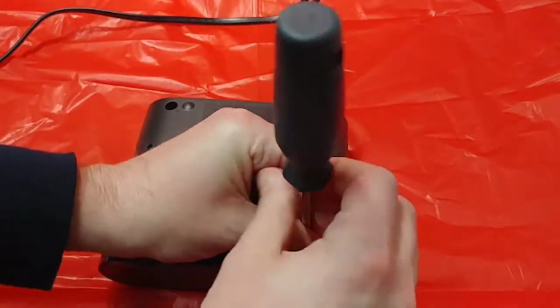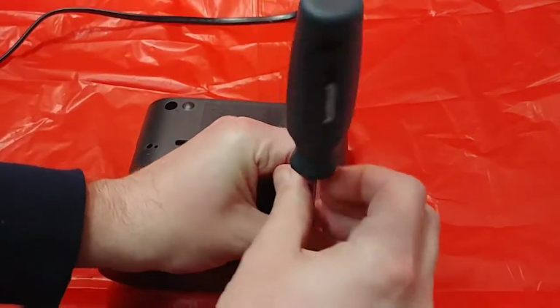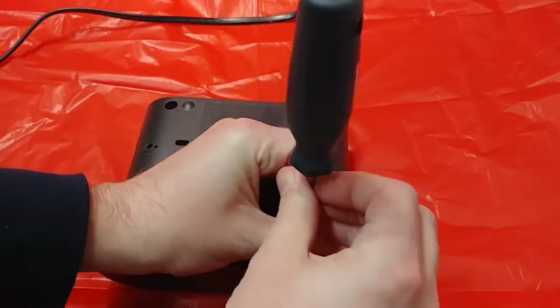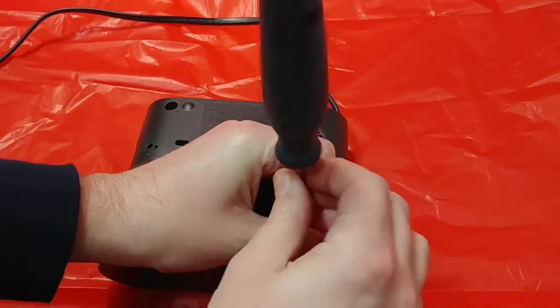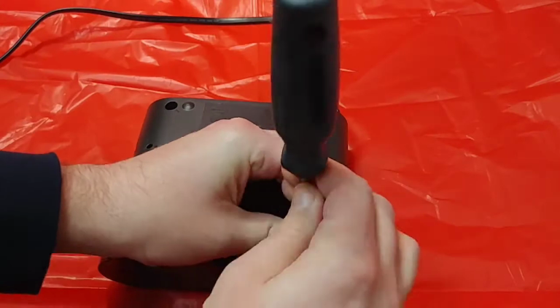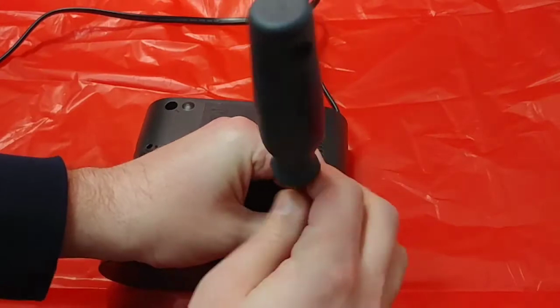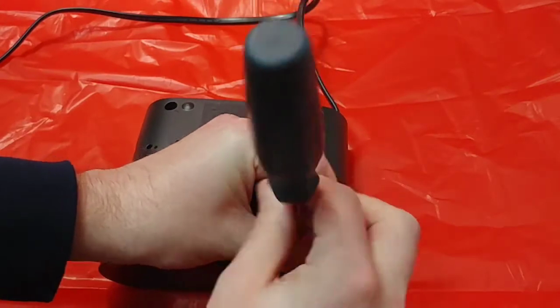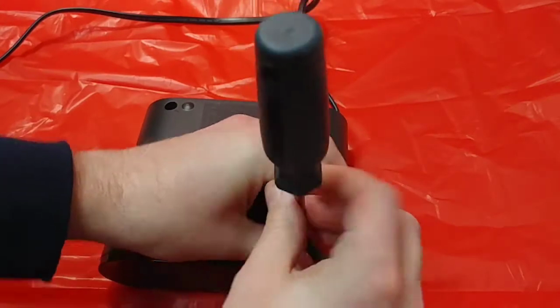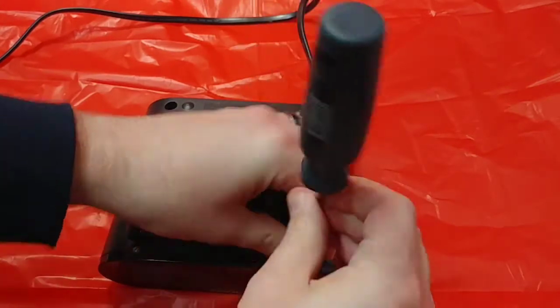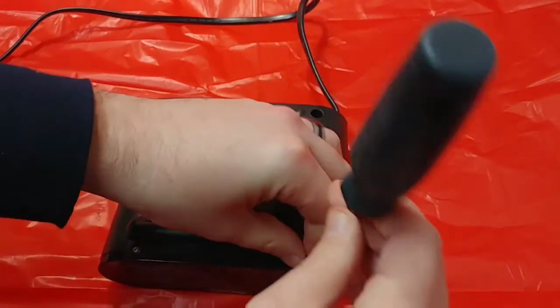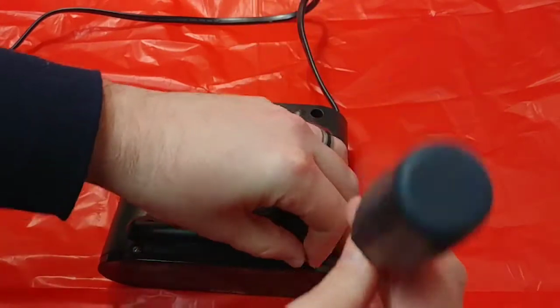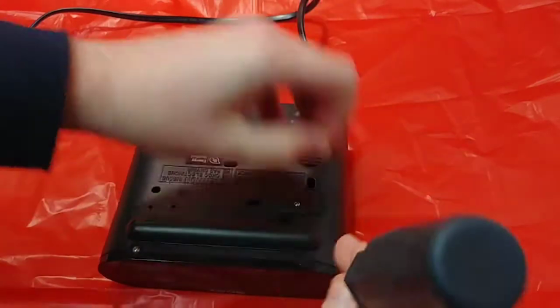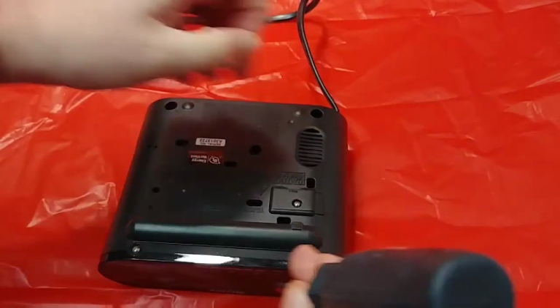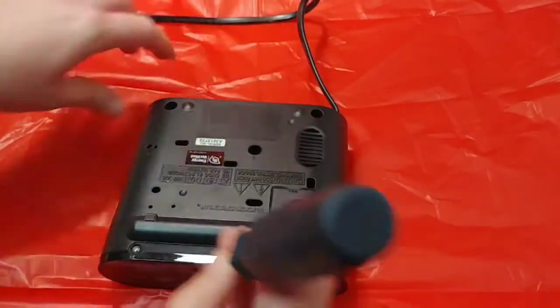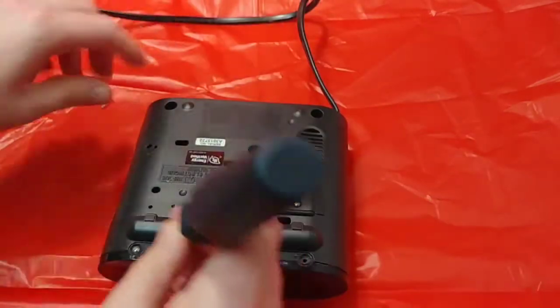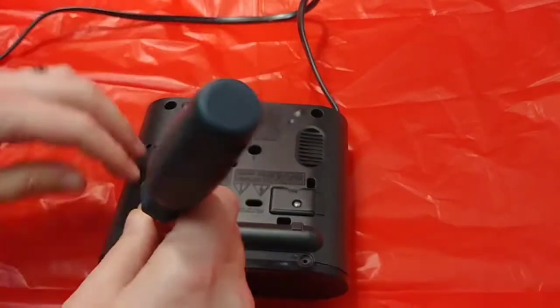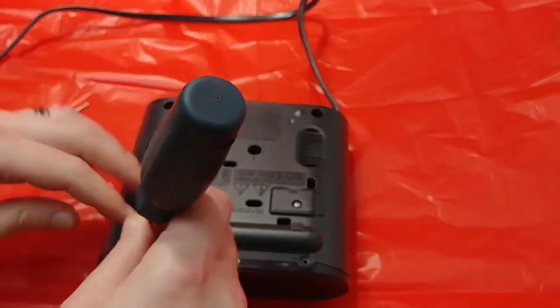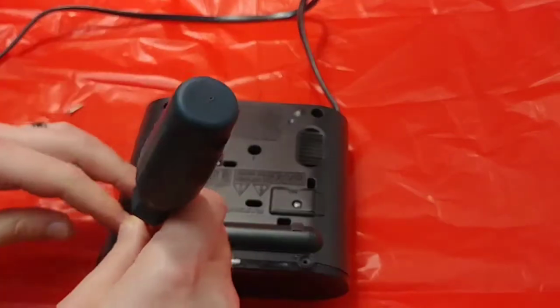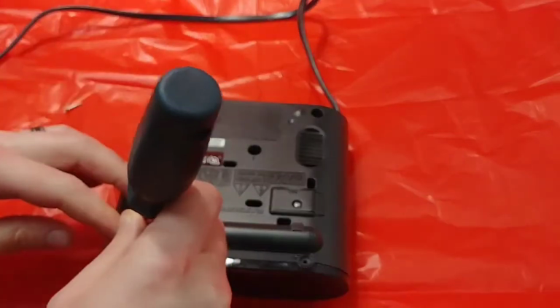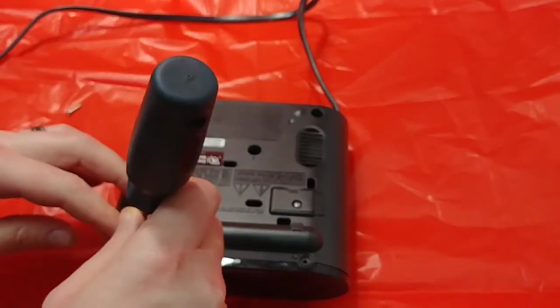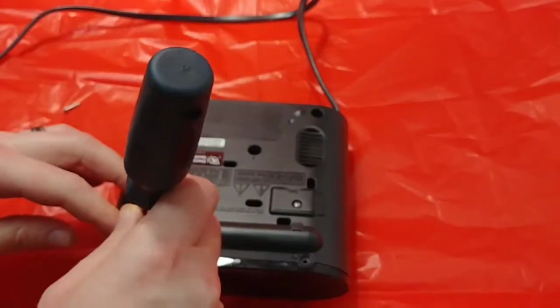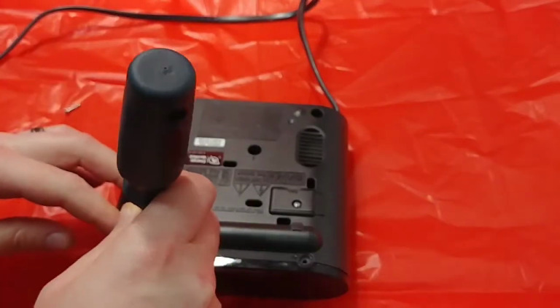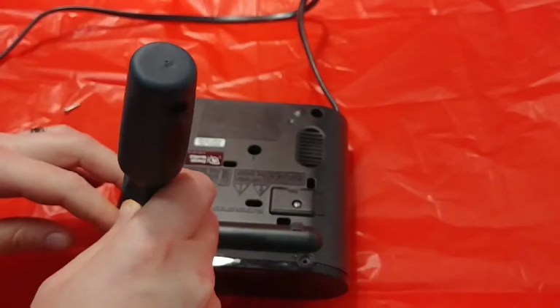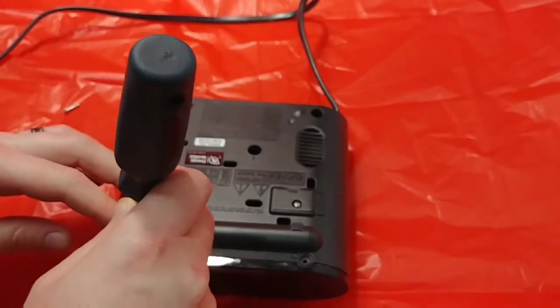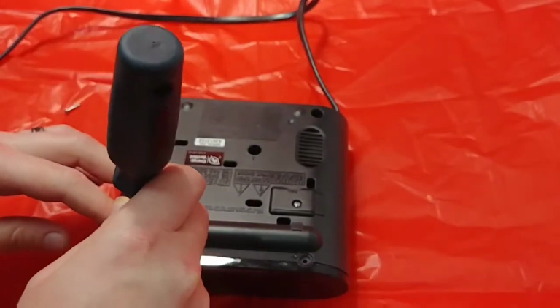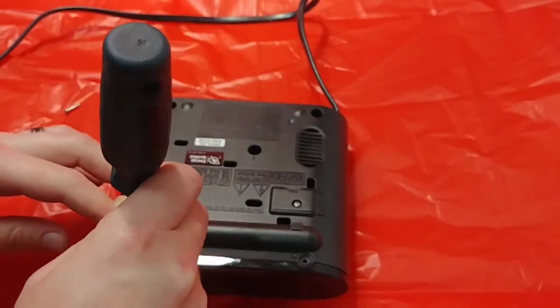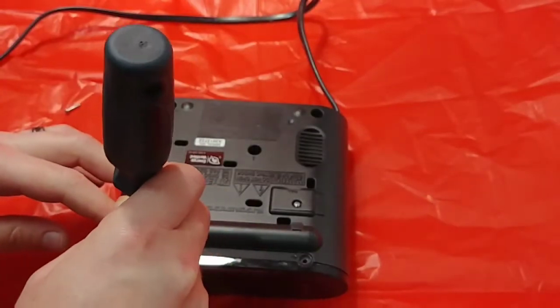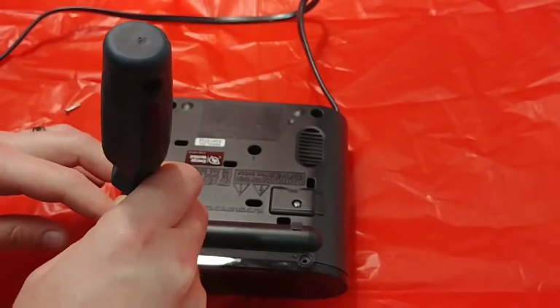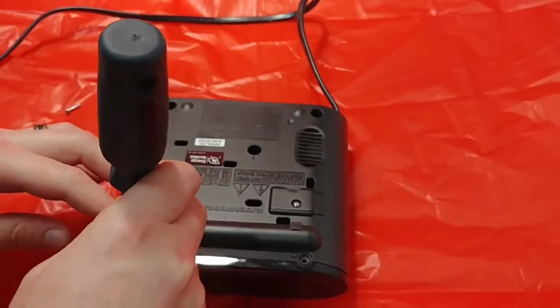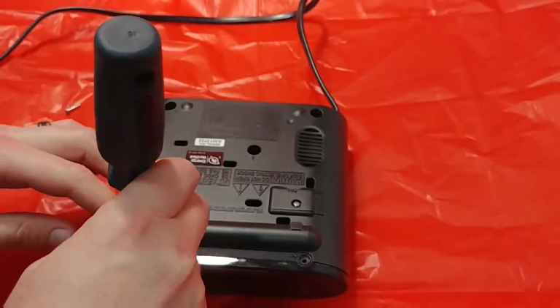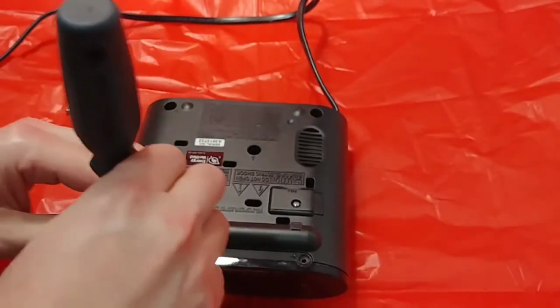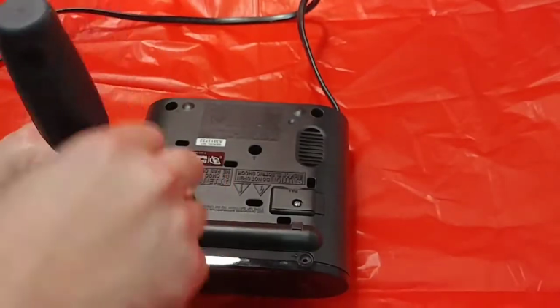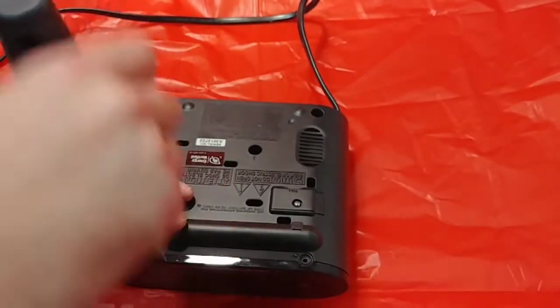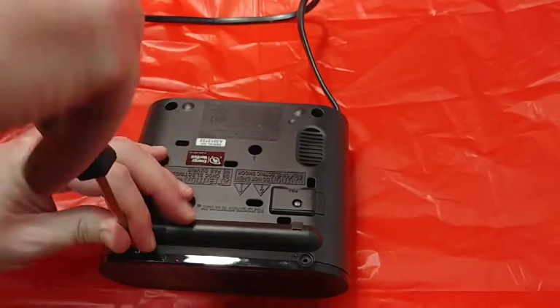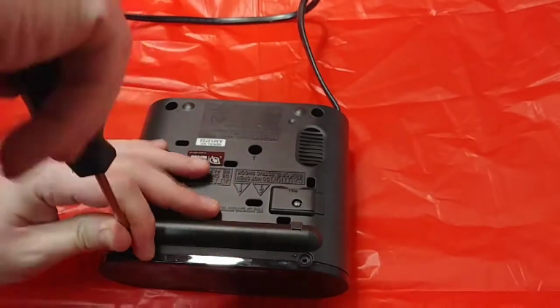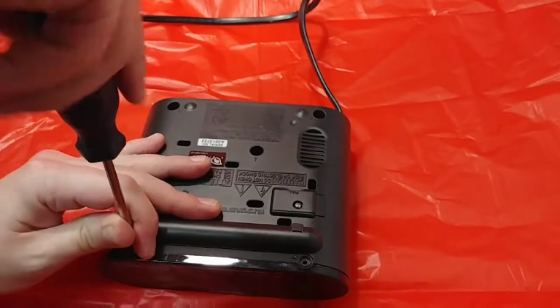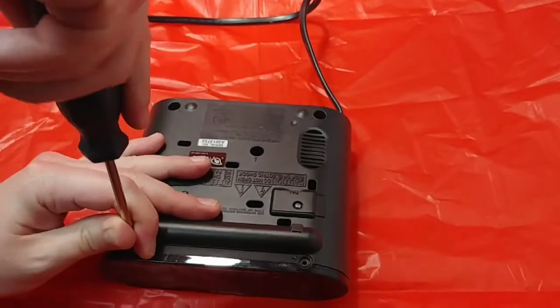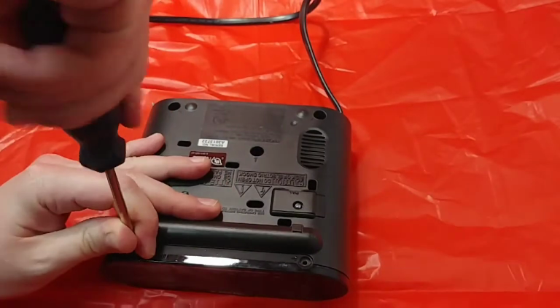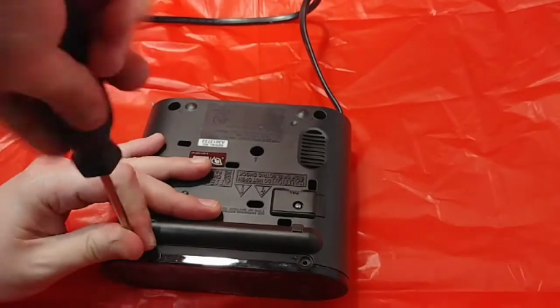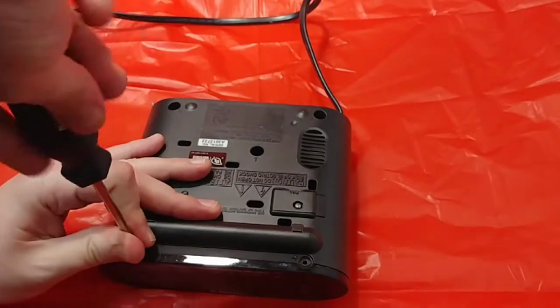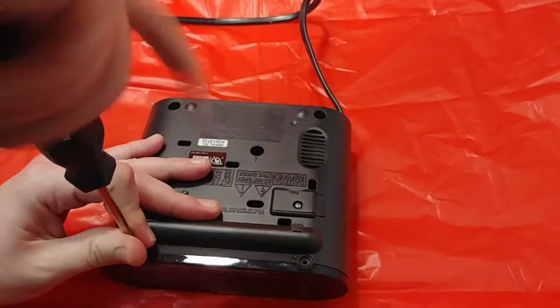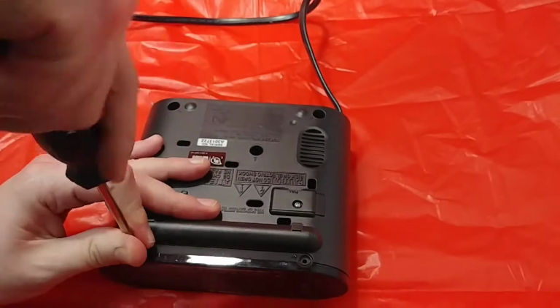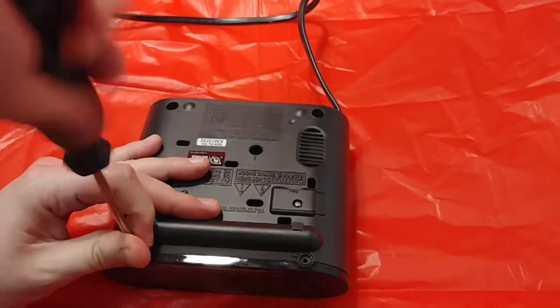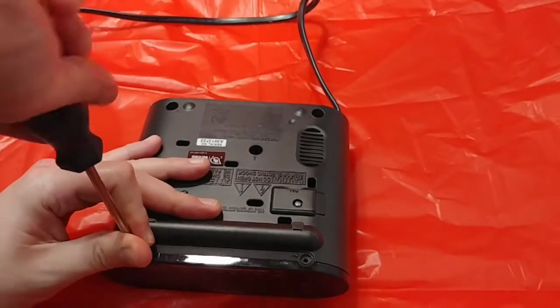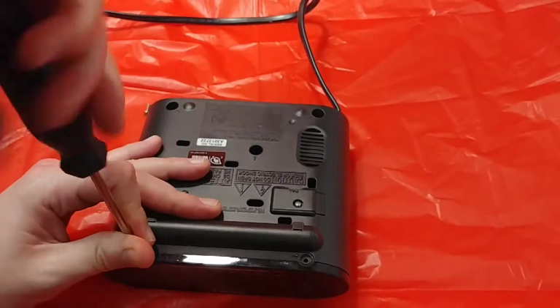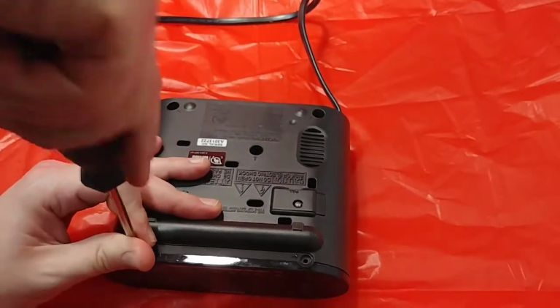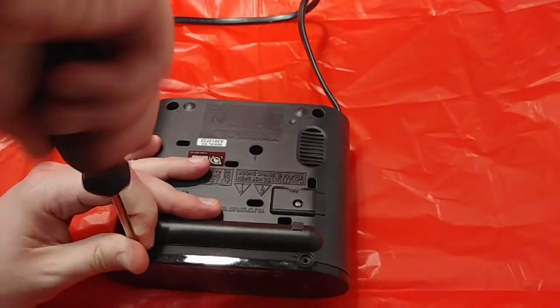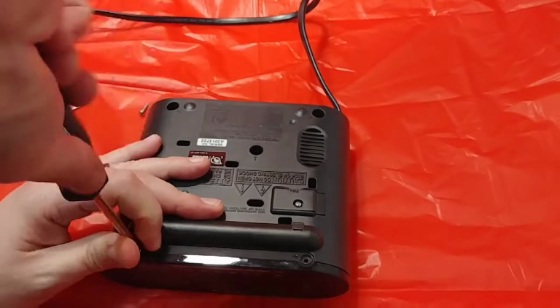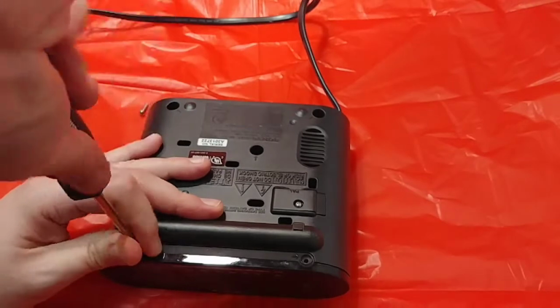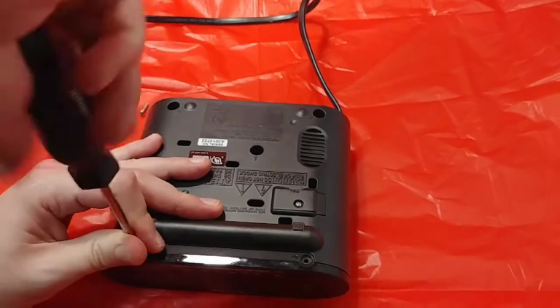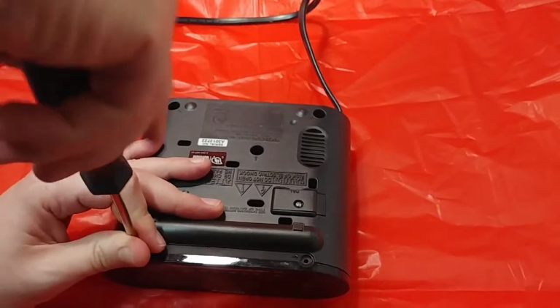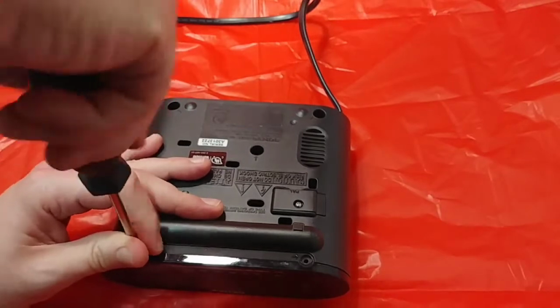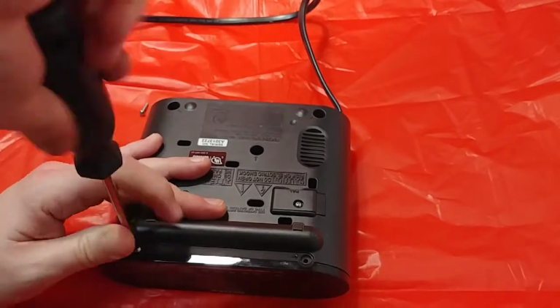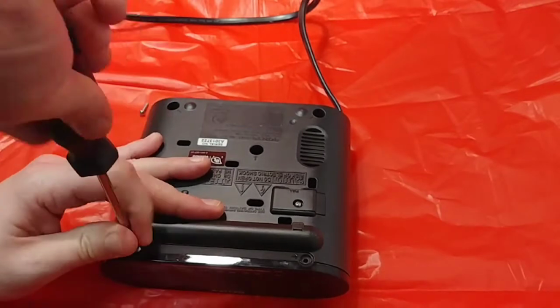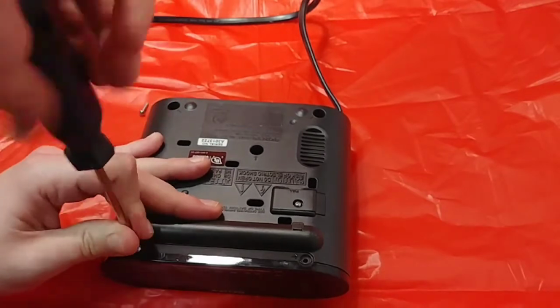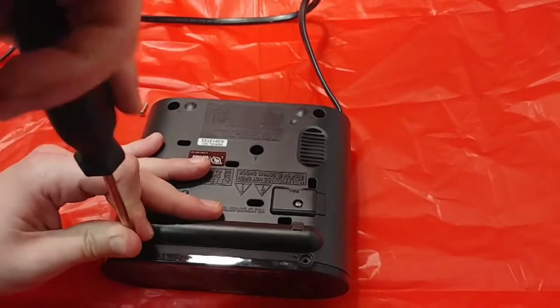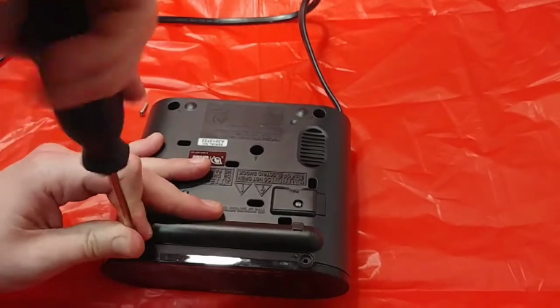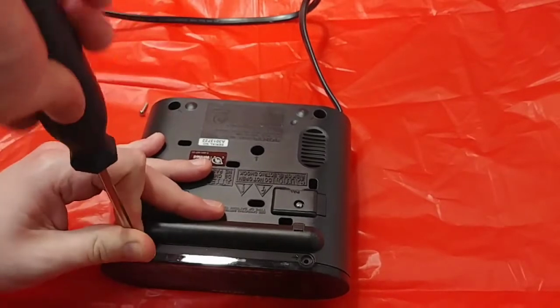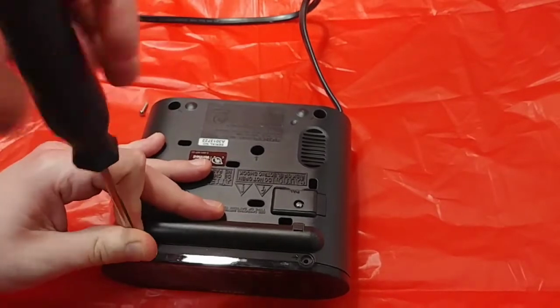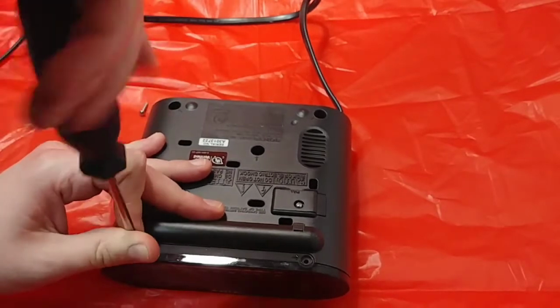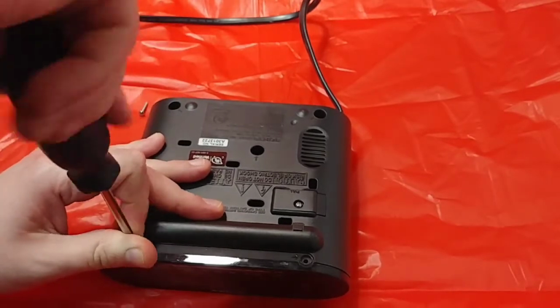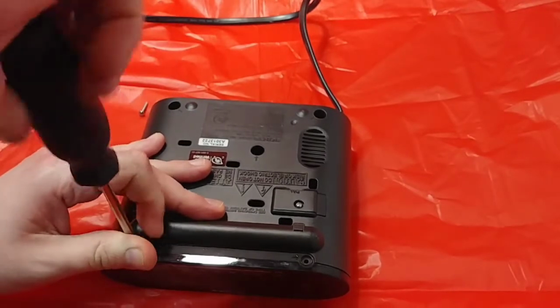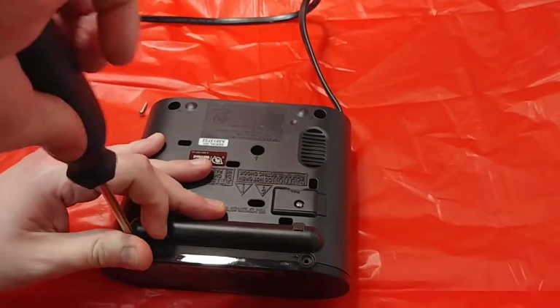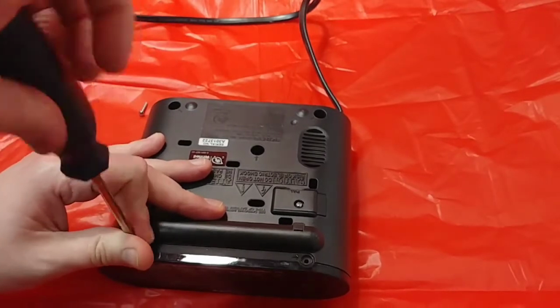Anyways, let's get into this stuff, shall we? Phillips head screws, so I wonder how old this sucker is.